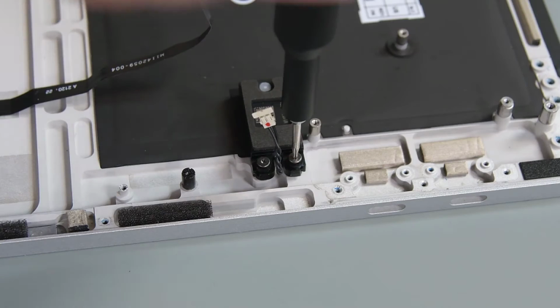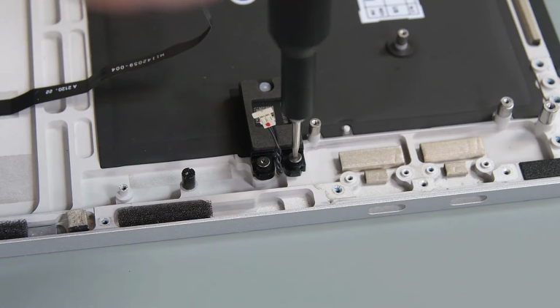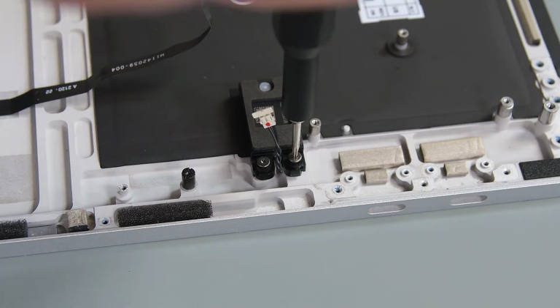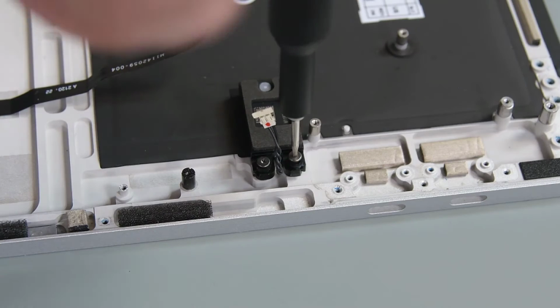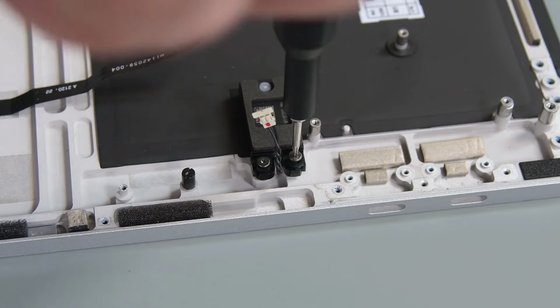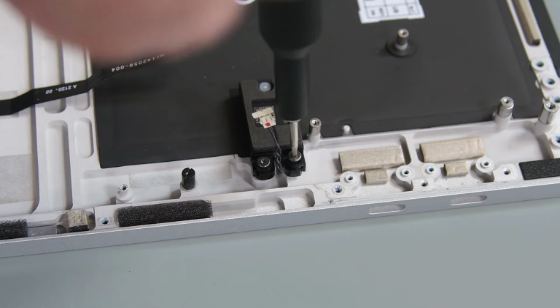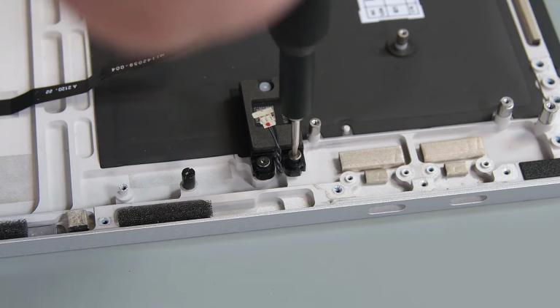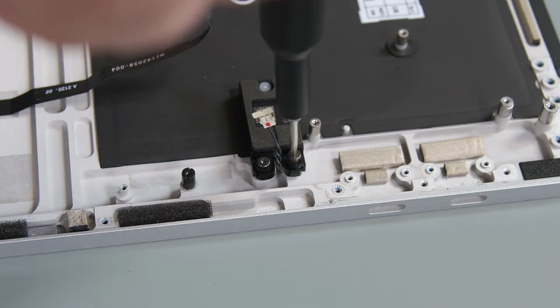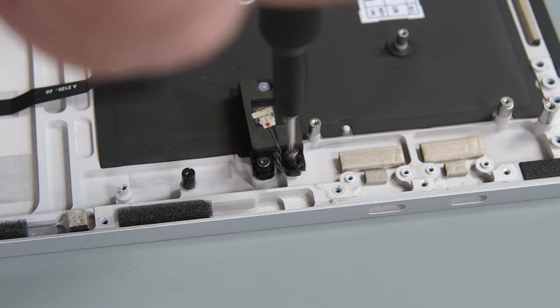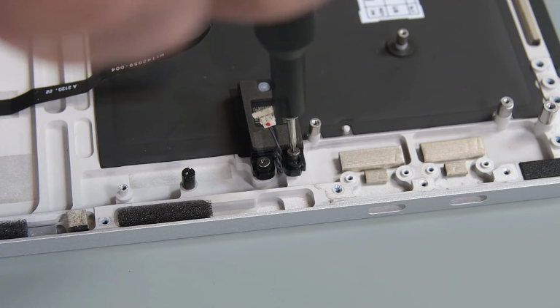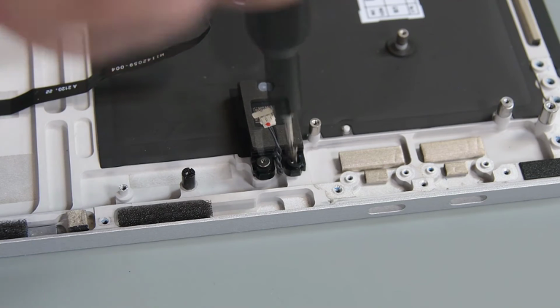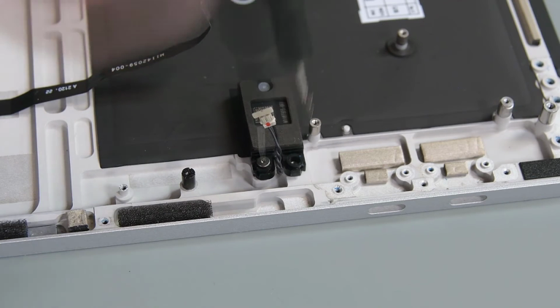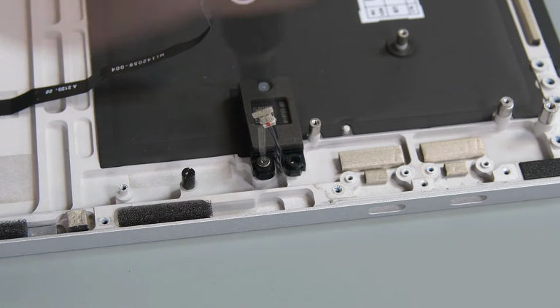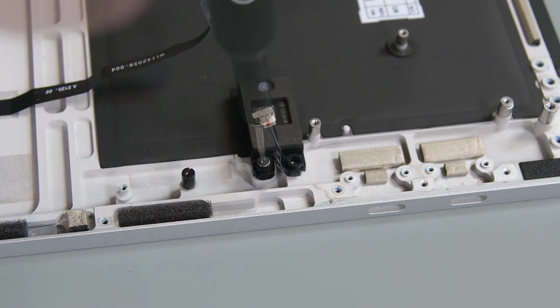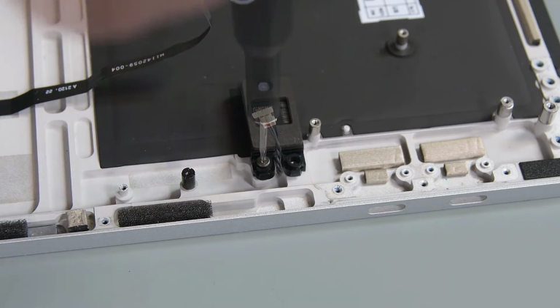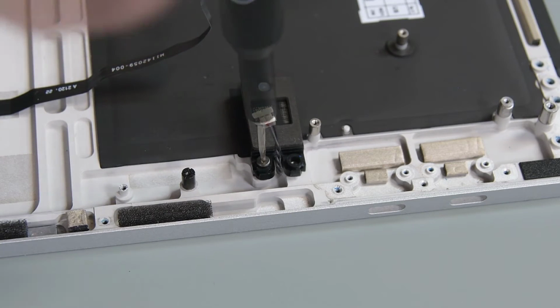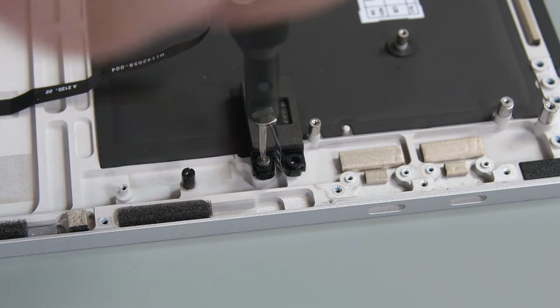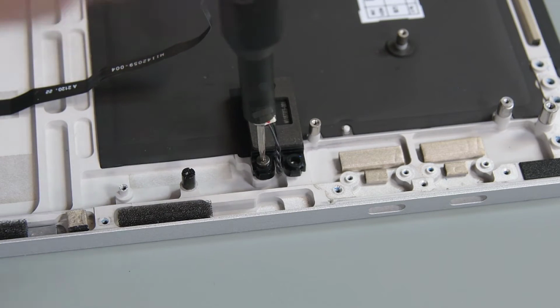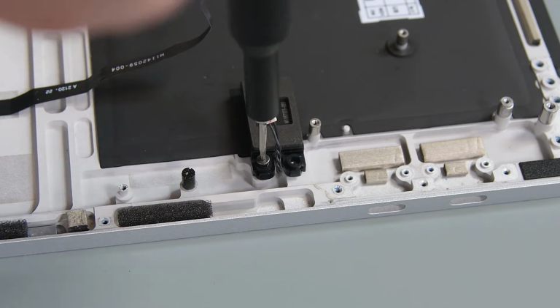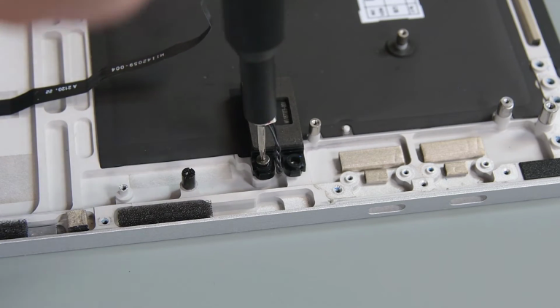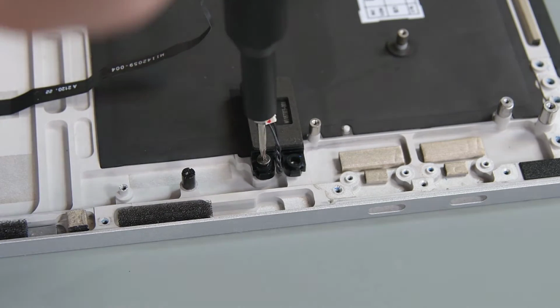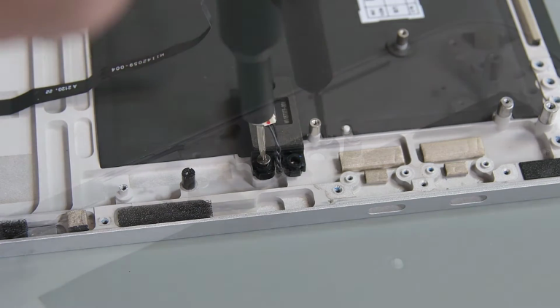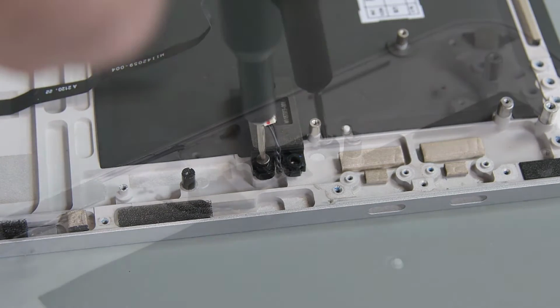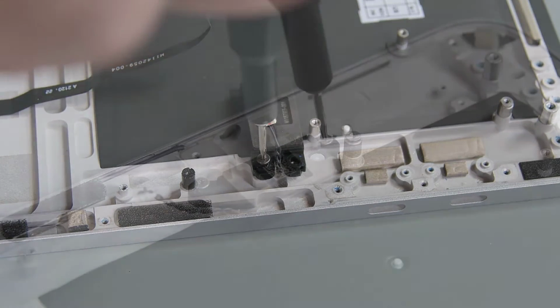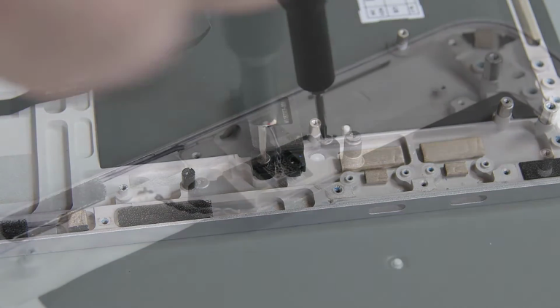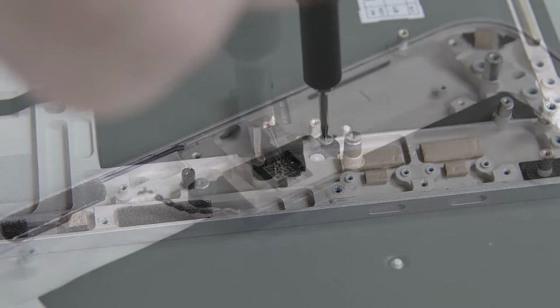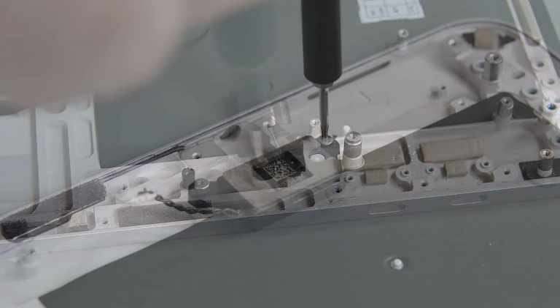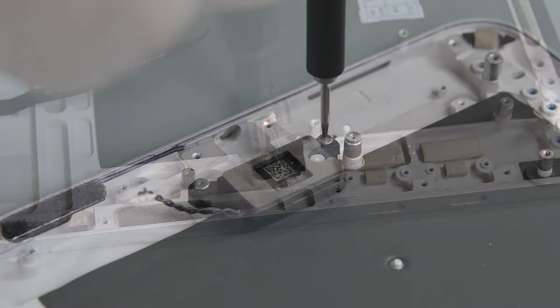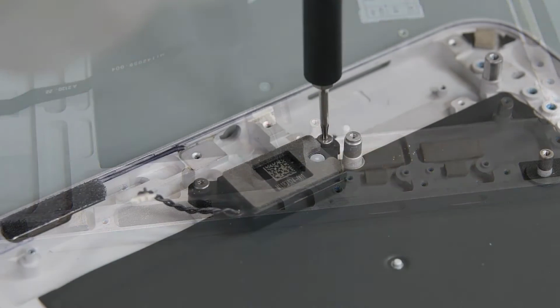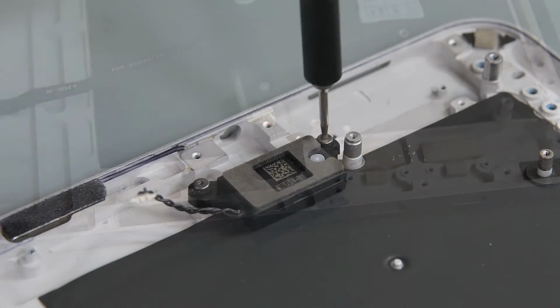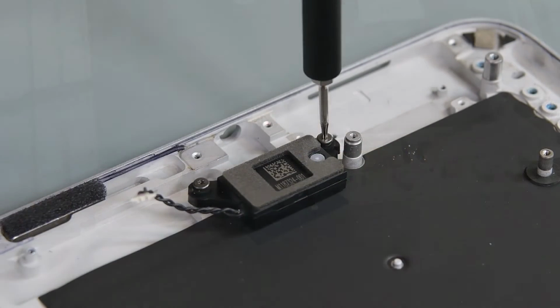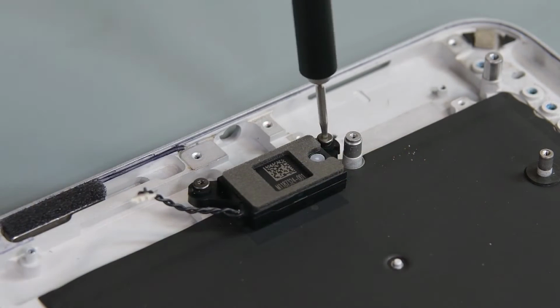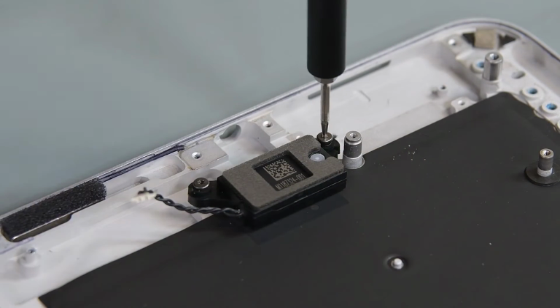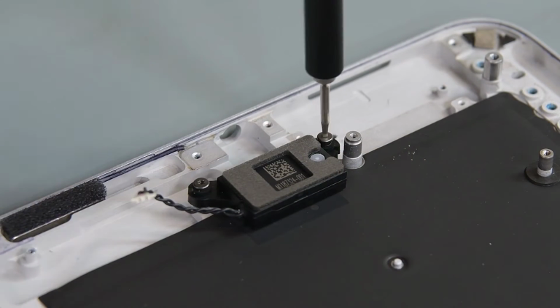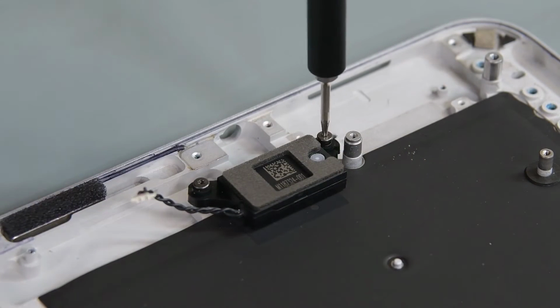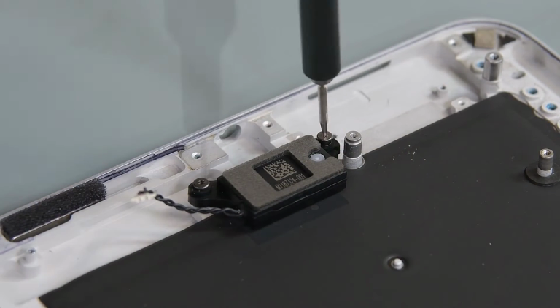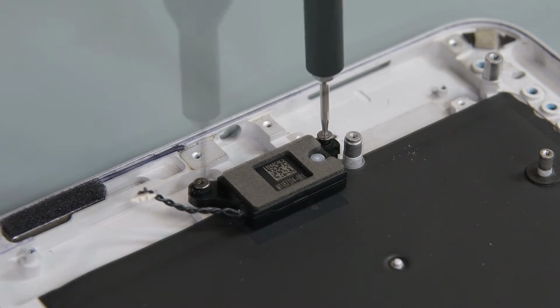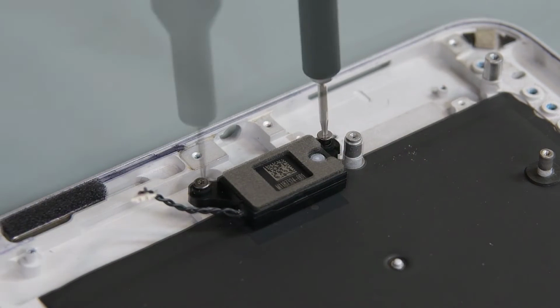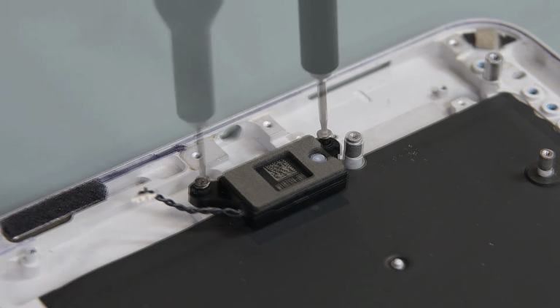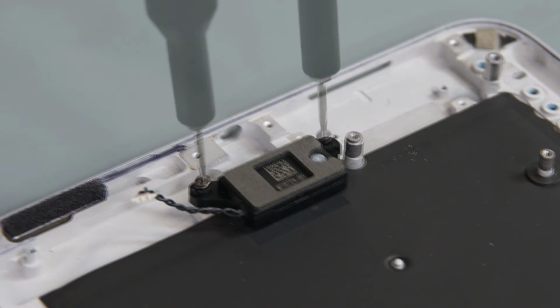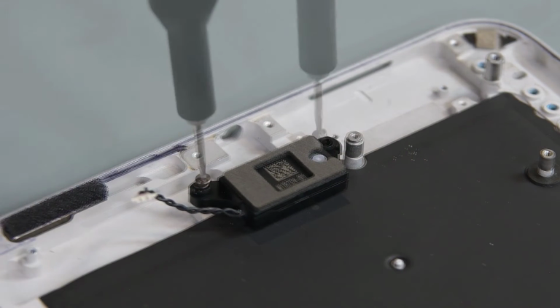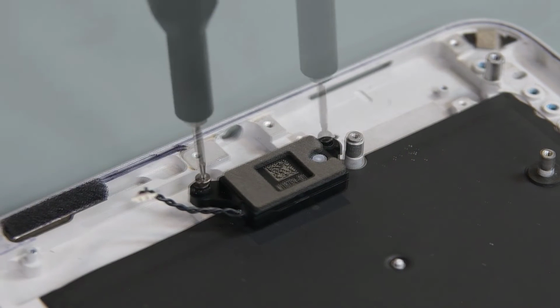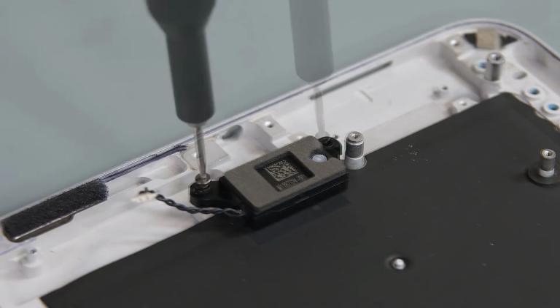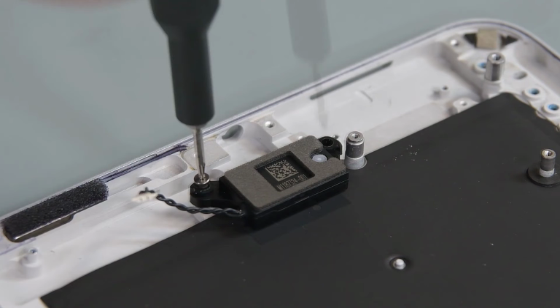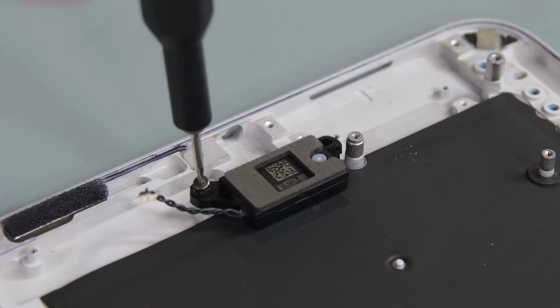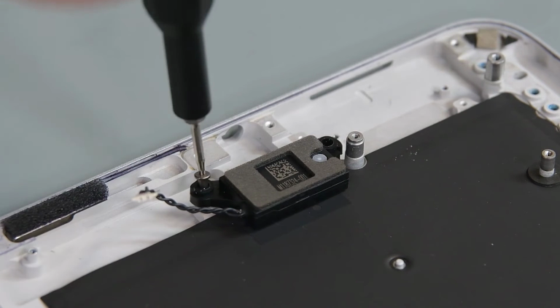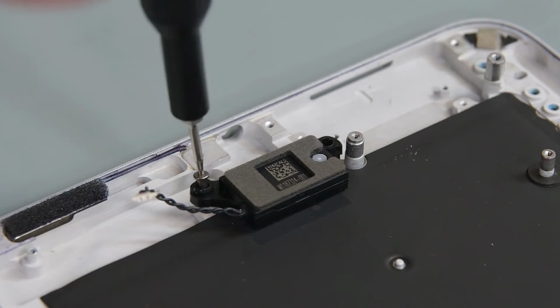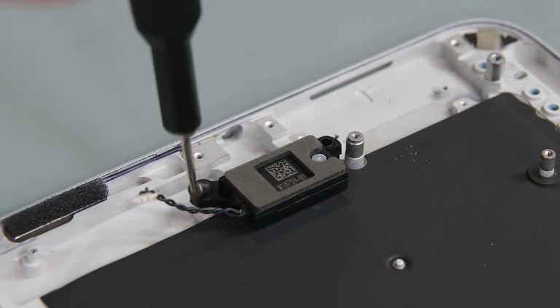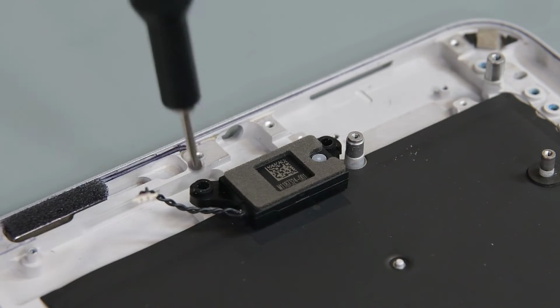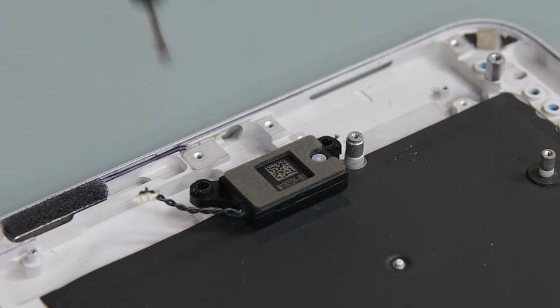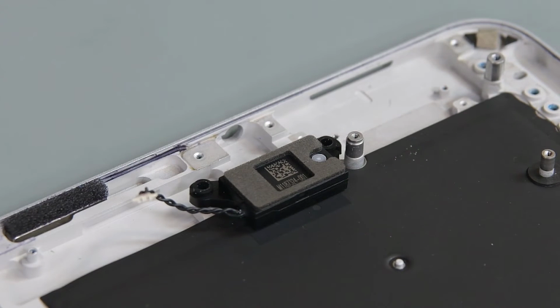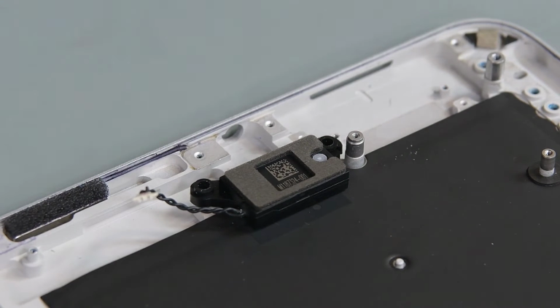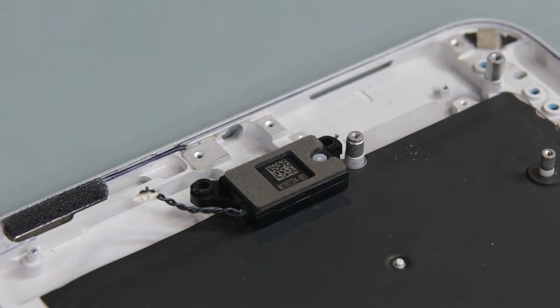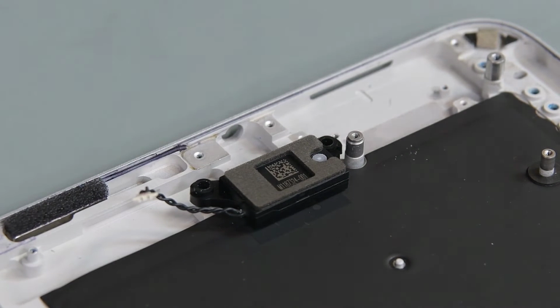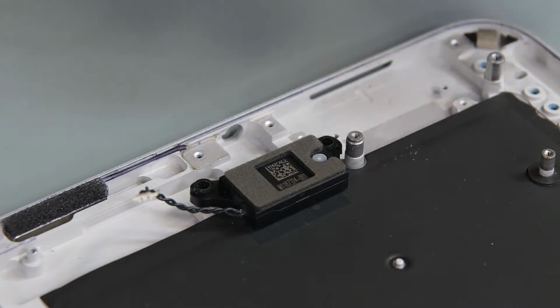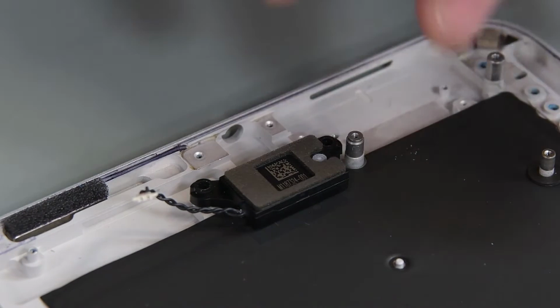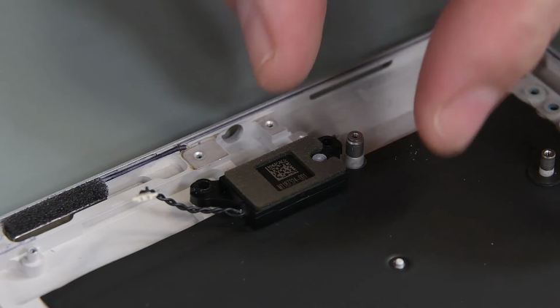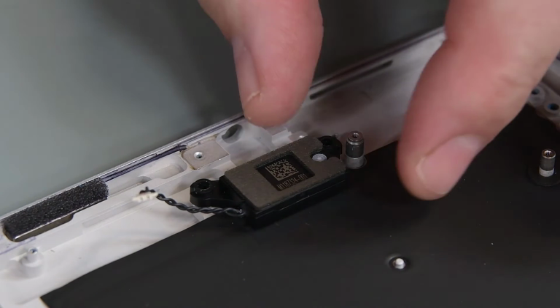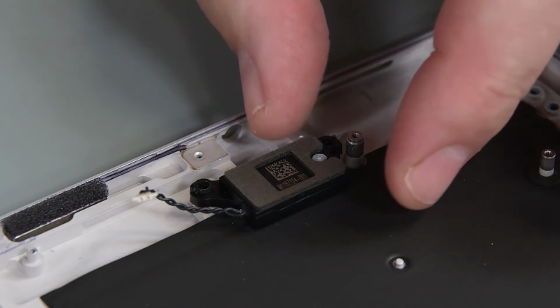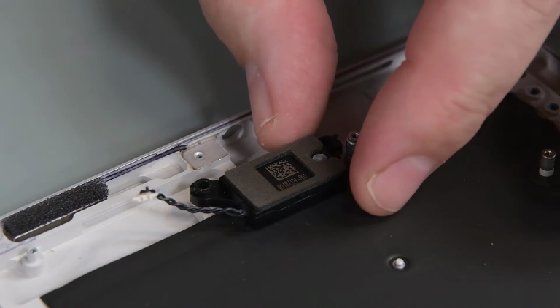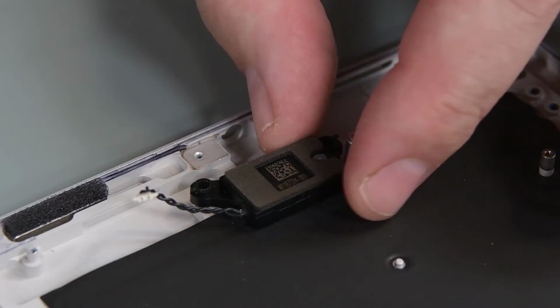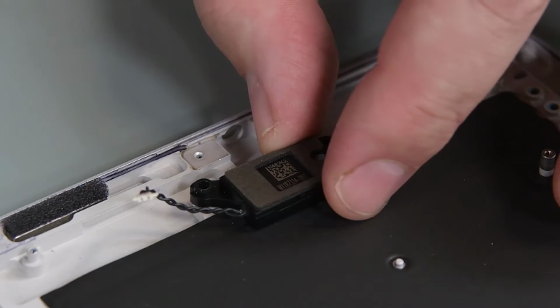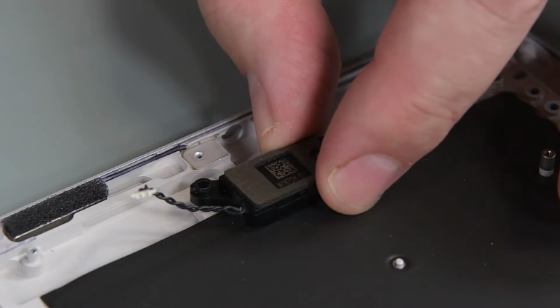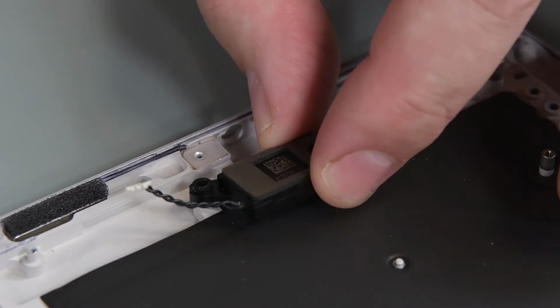There are four screws securing the left and right tweeters. Use your 3IP Torx Plus driver to remove them, and then lift the tweeters out of the C cover.